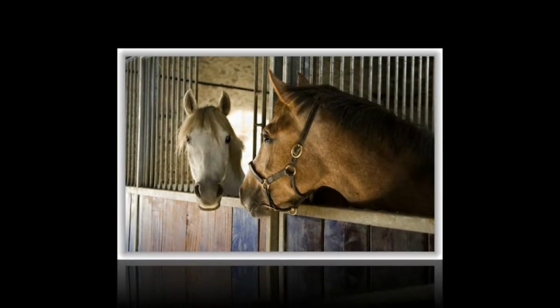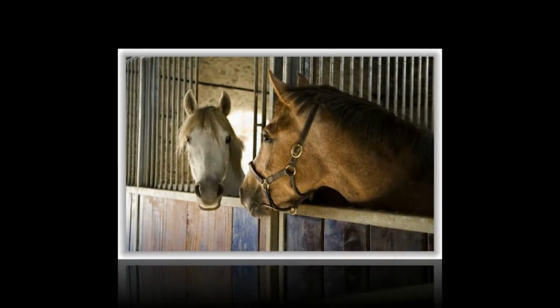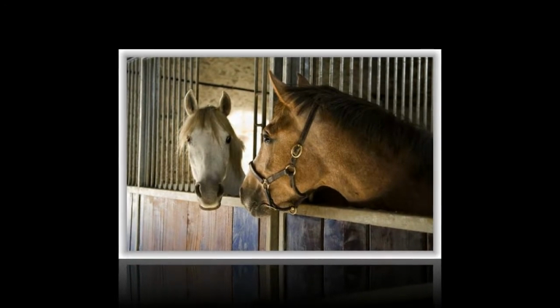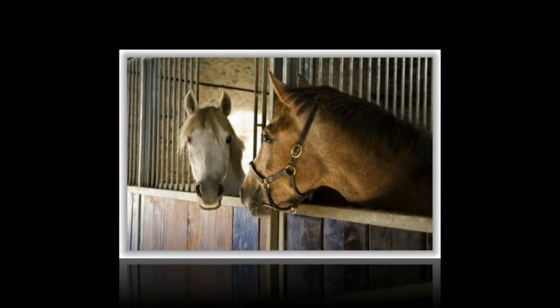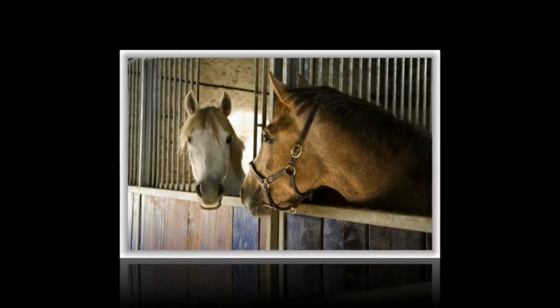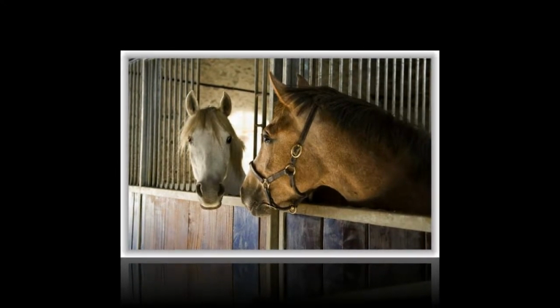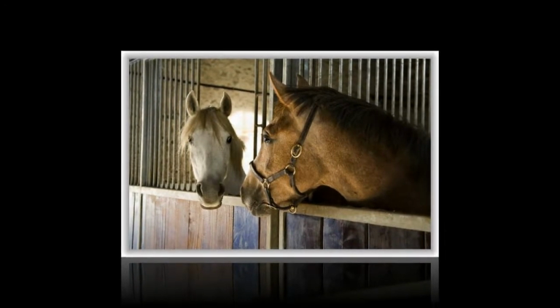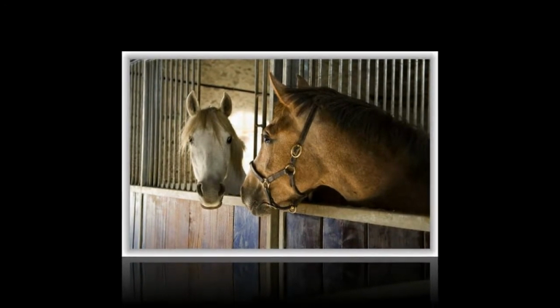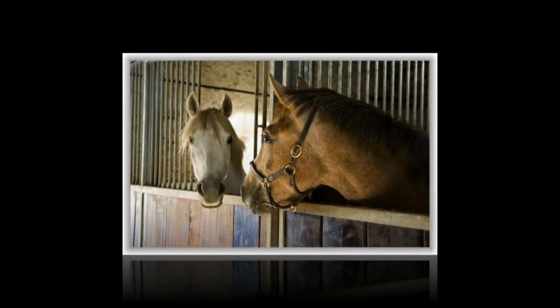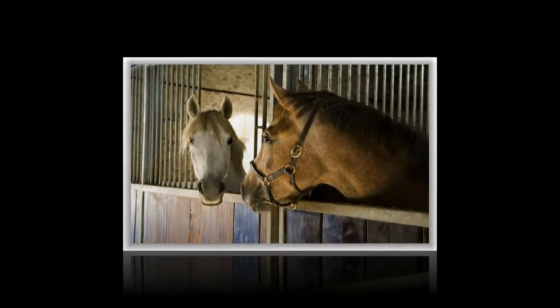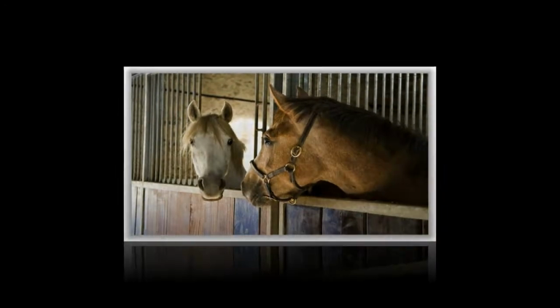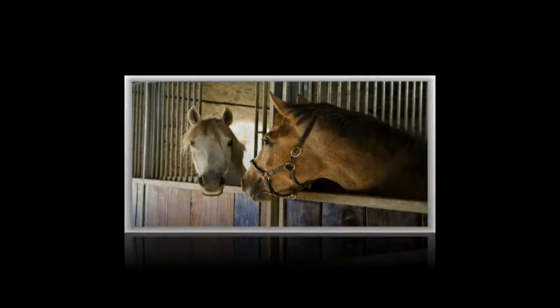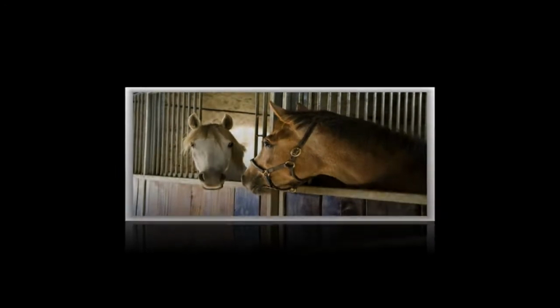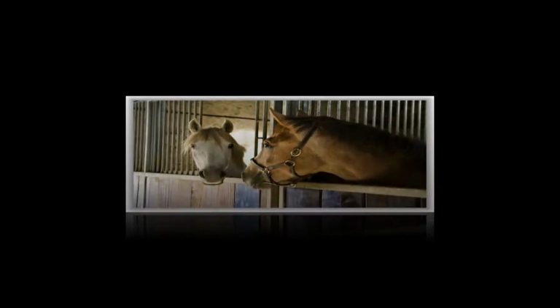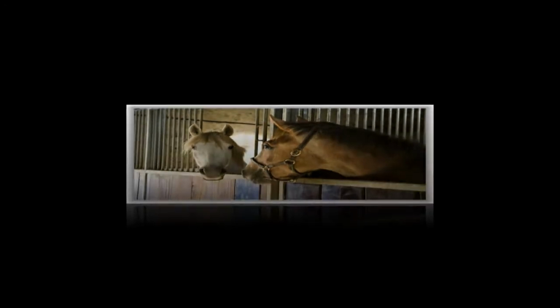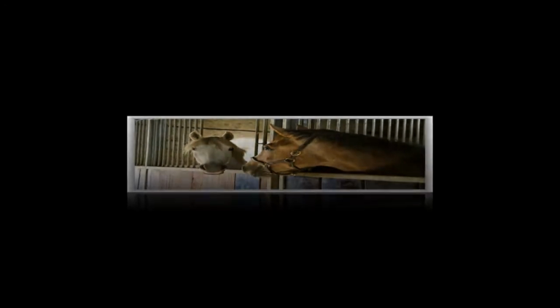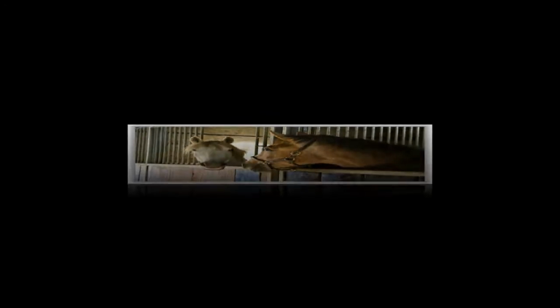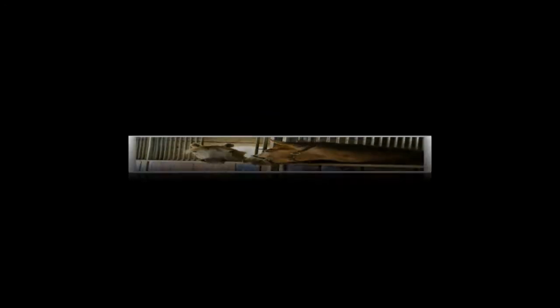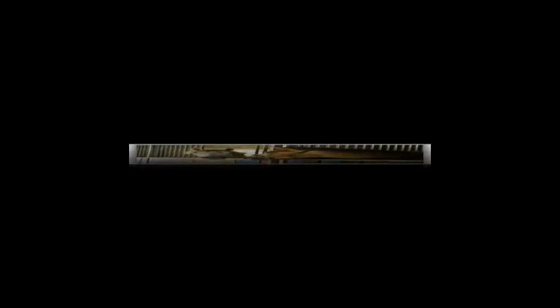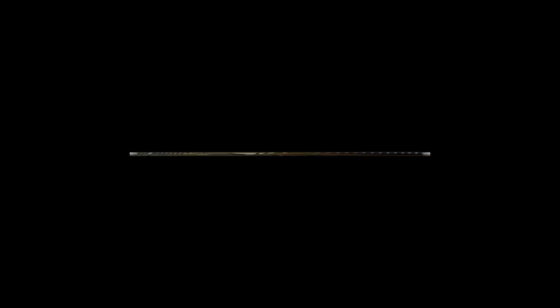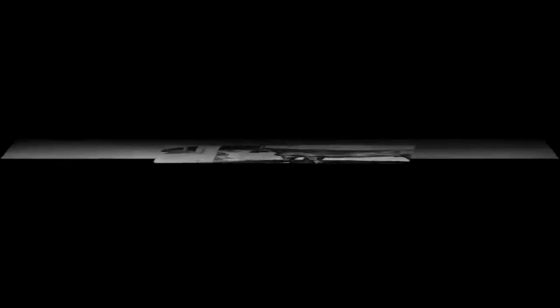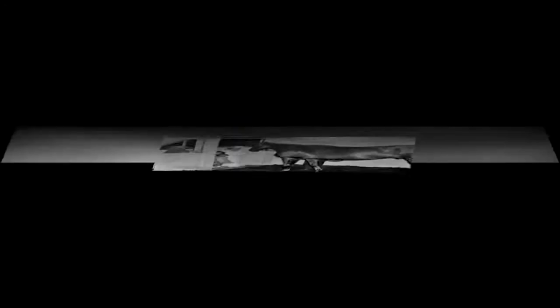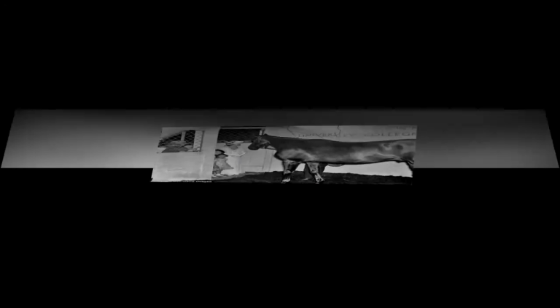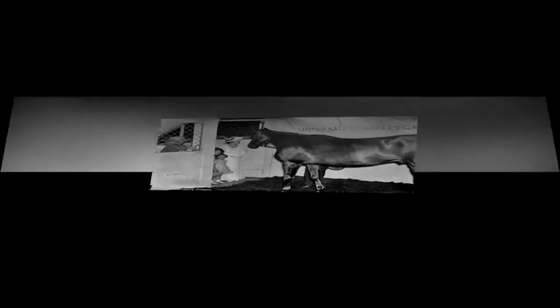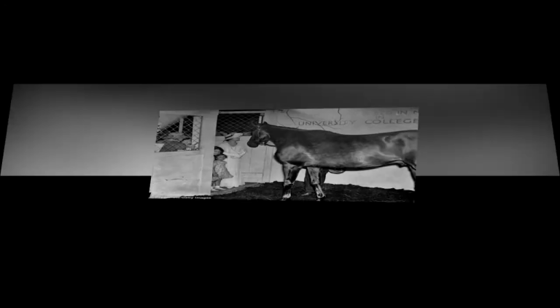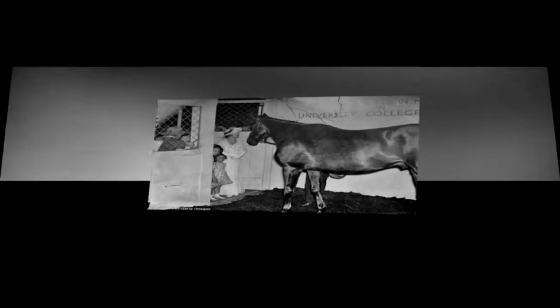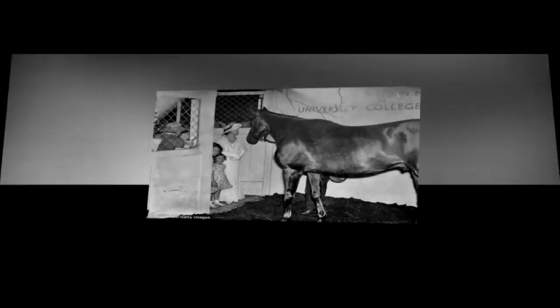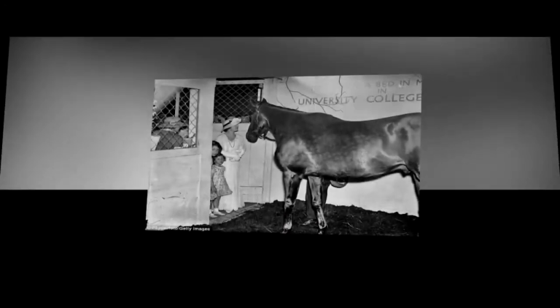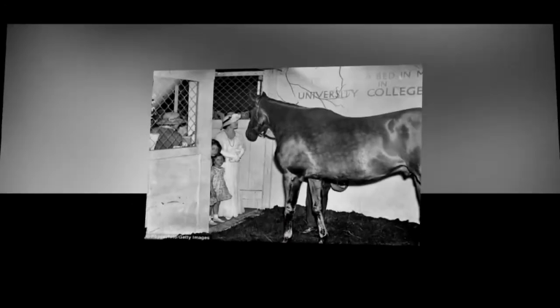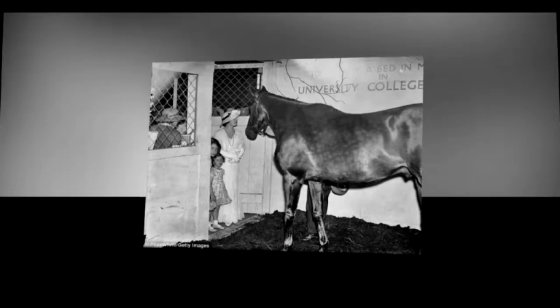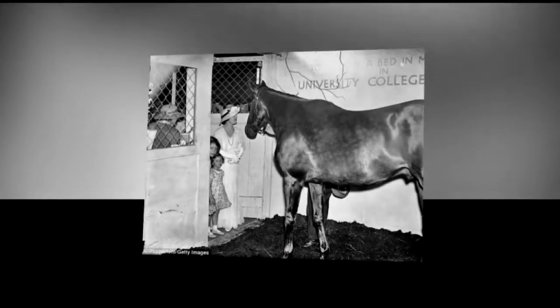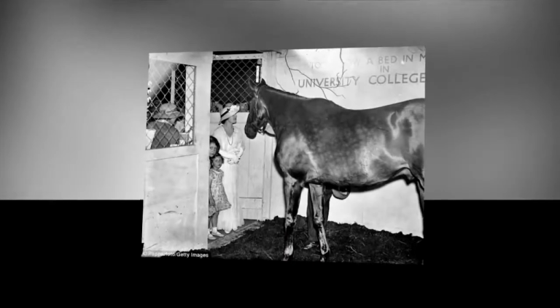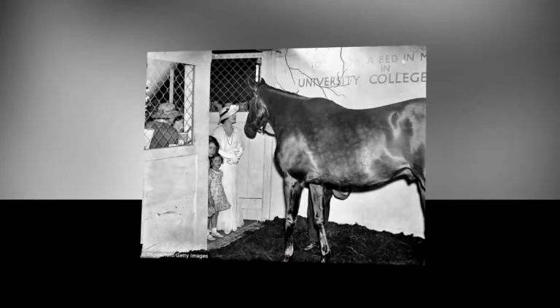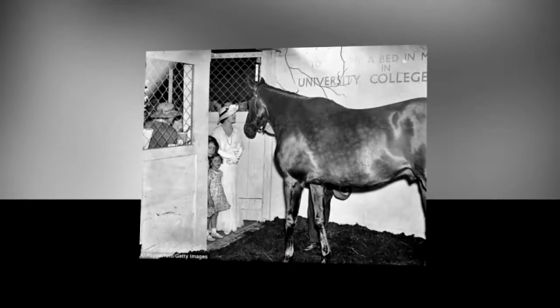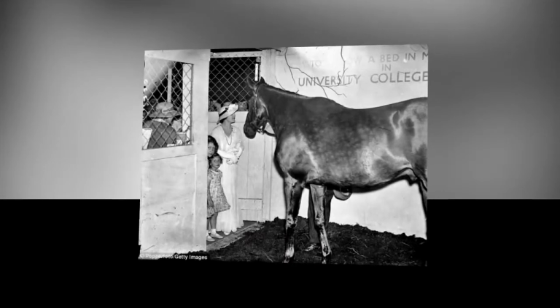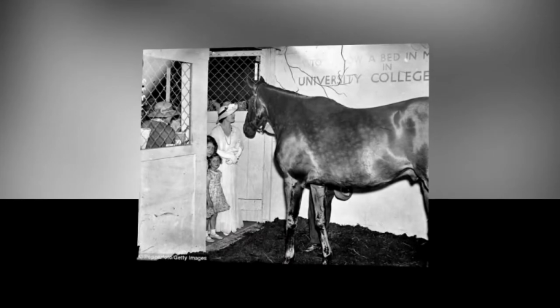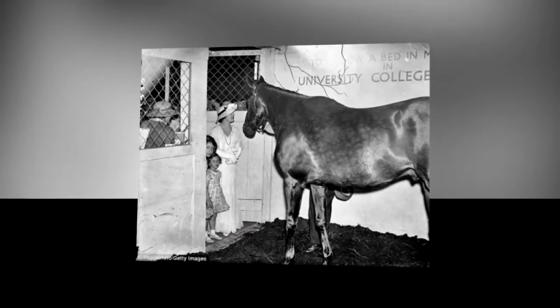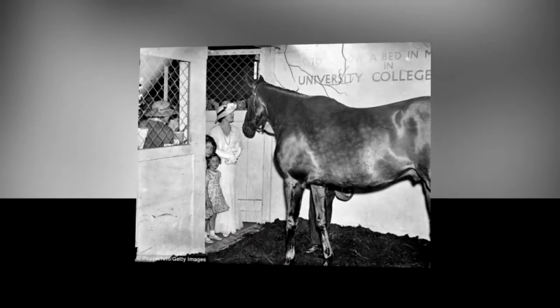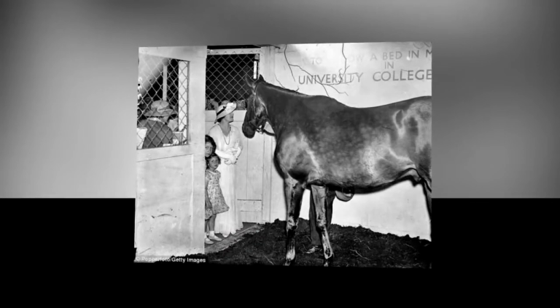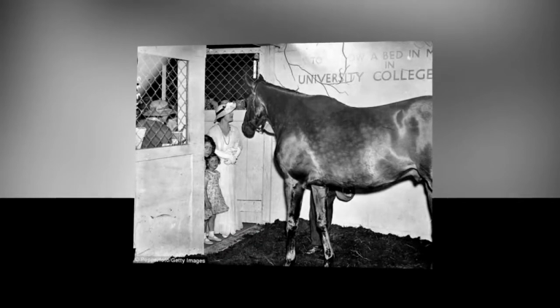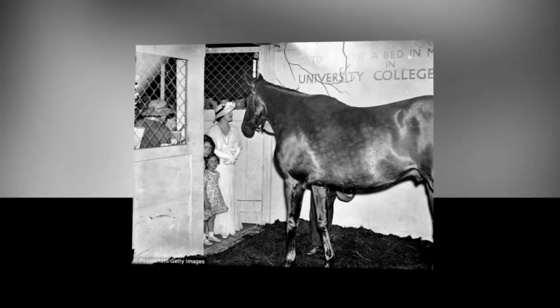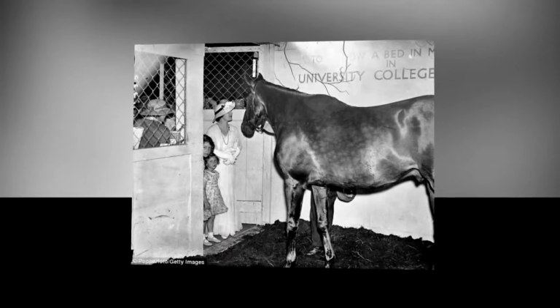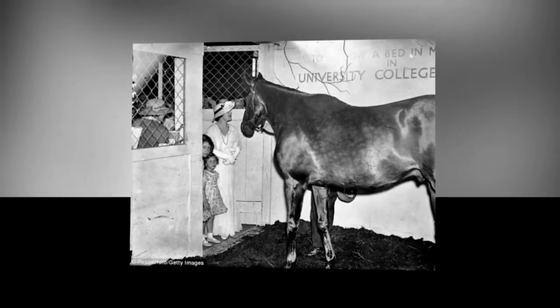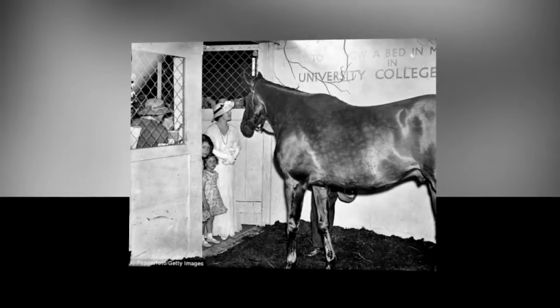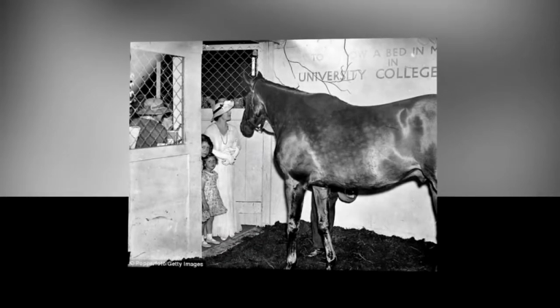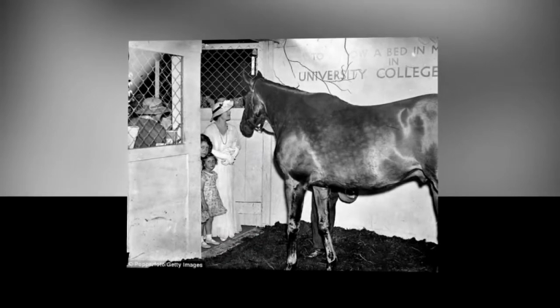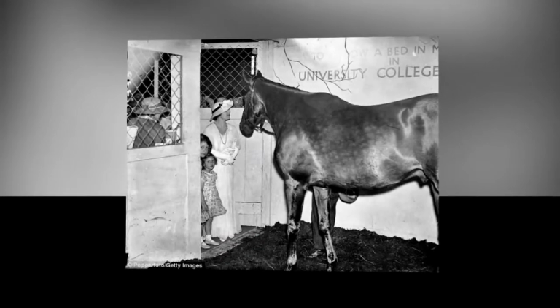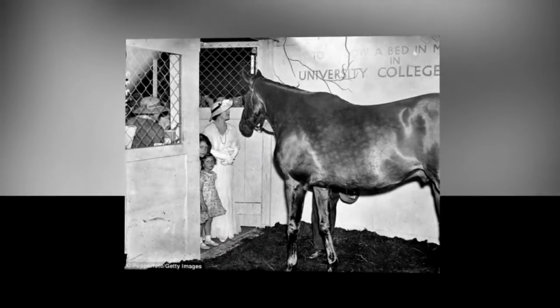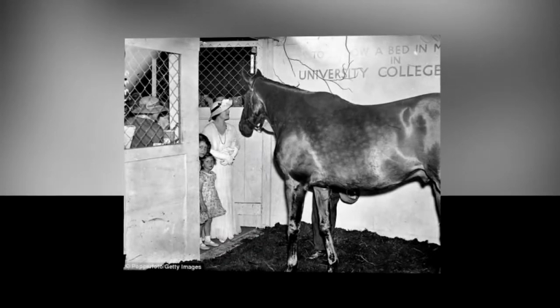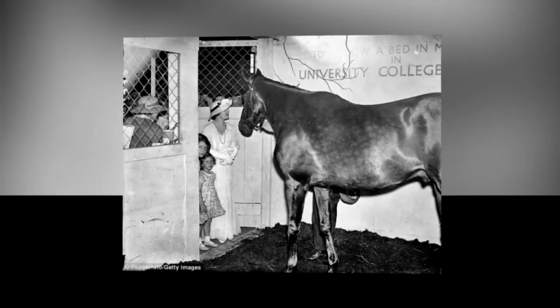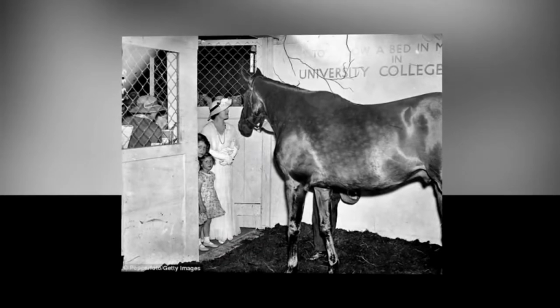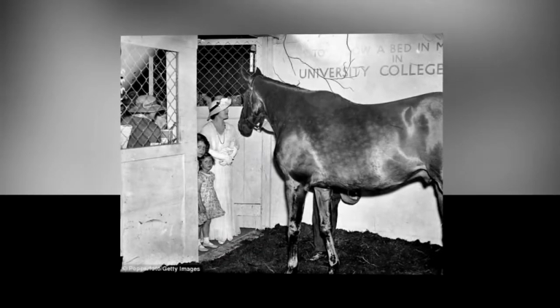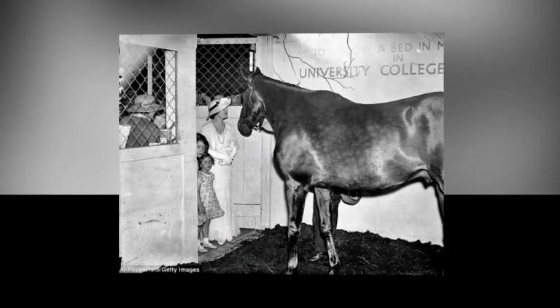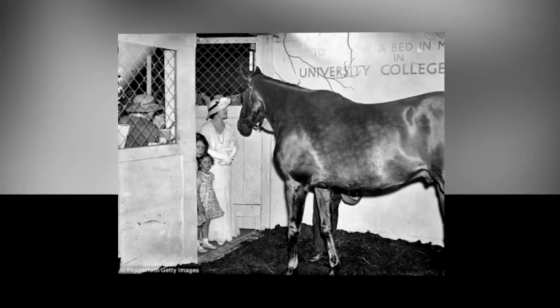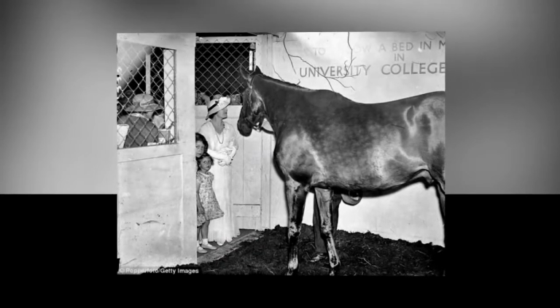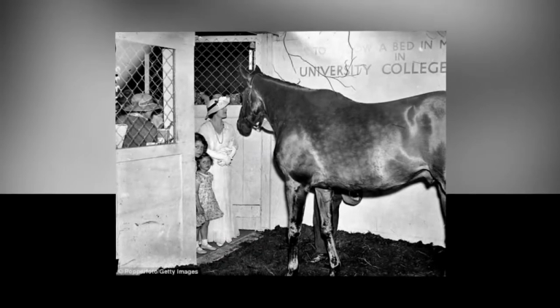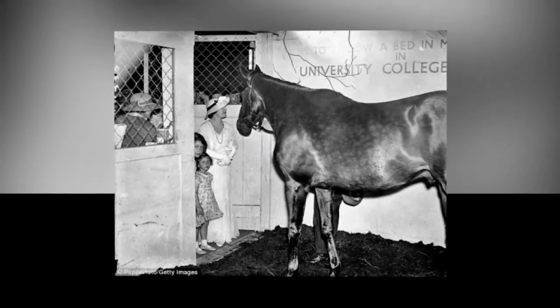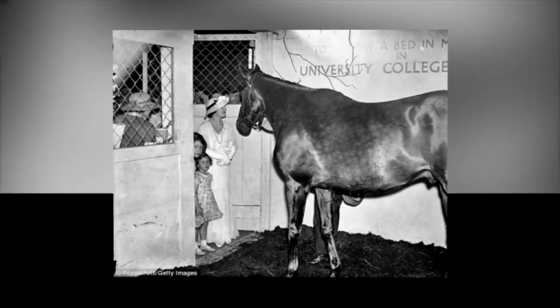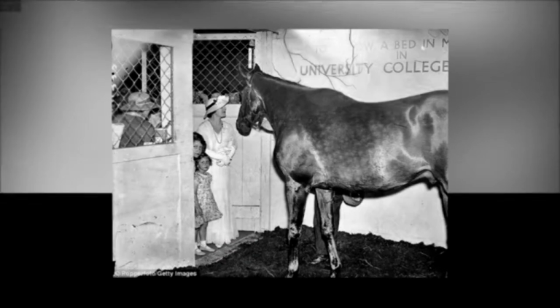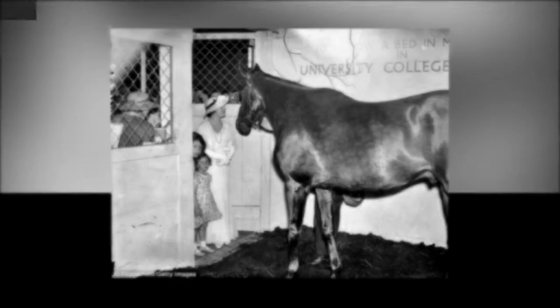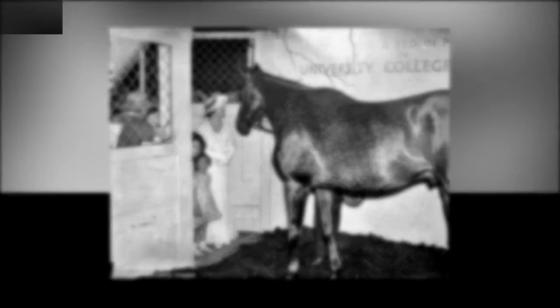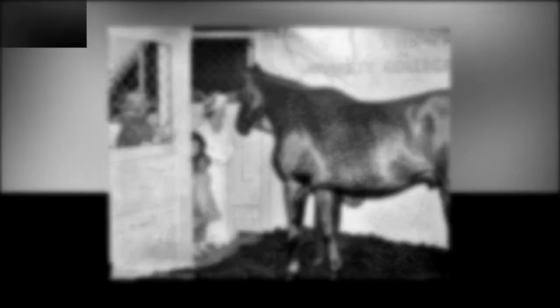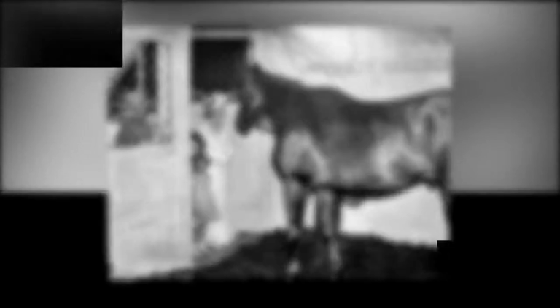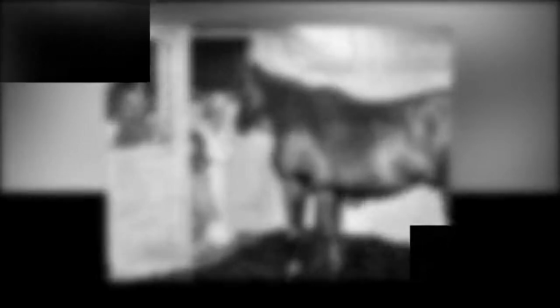Following the win, the monarch was ecstatic and commissioned a bronze statue of her much-loved winning horse to stand at the entrance of Sandringham.